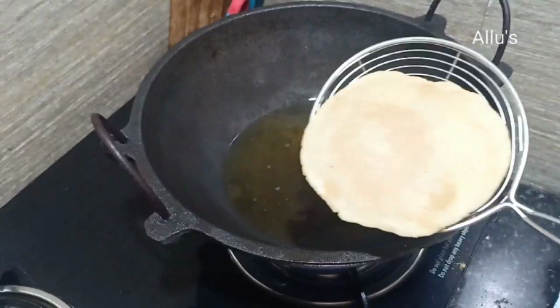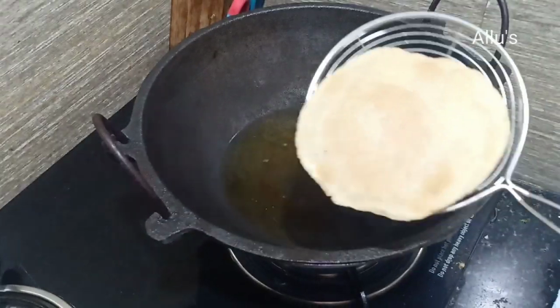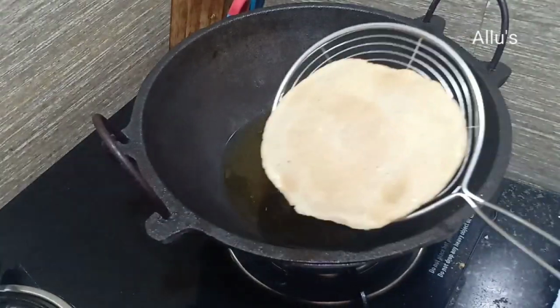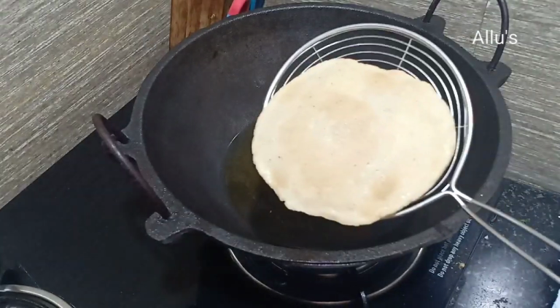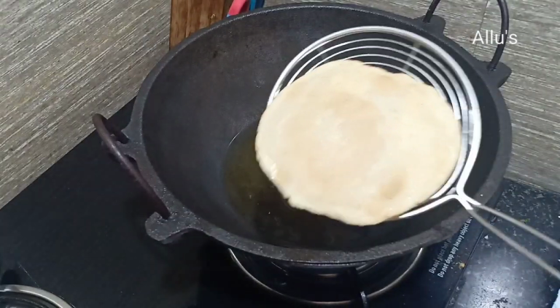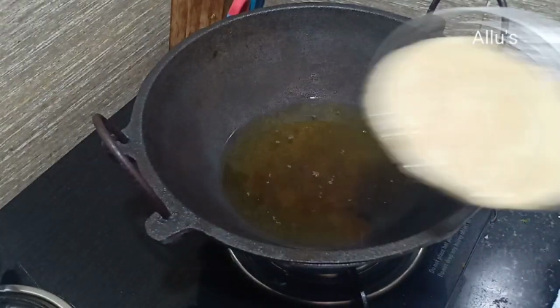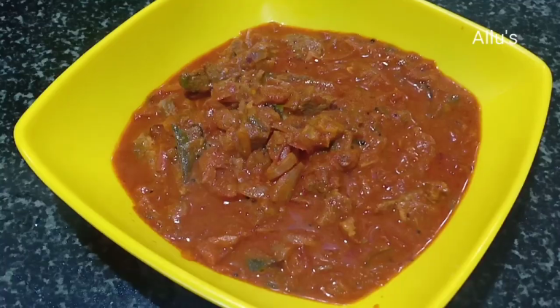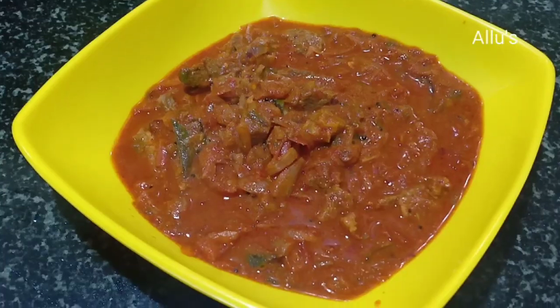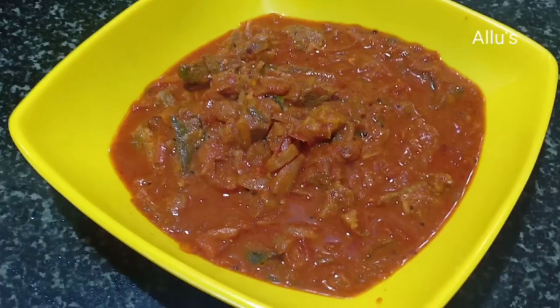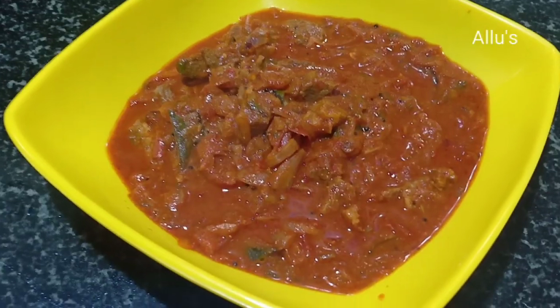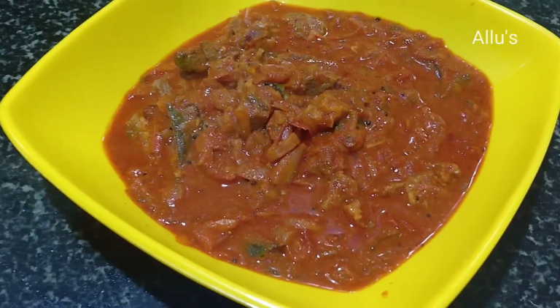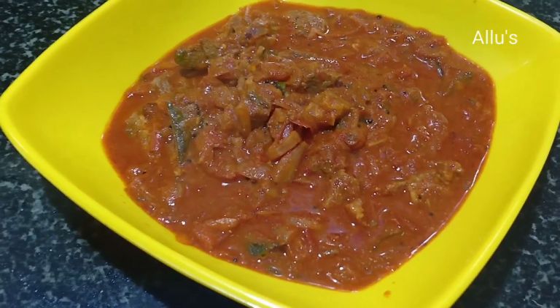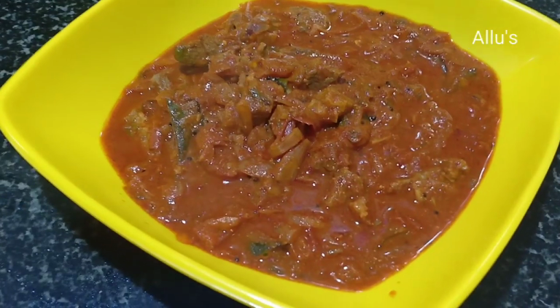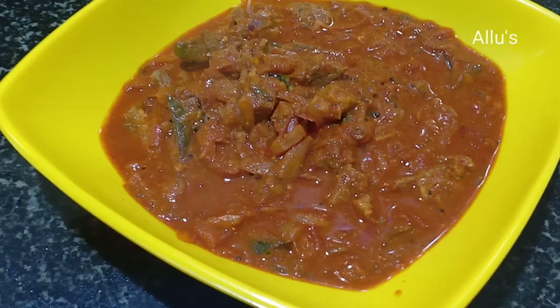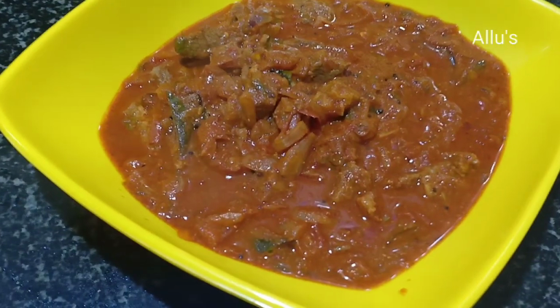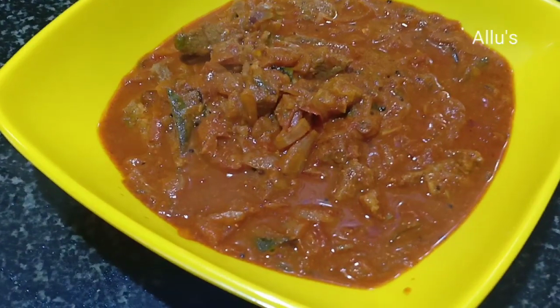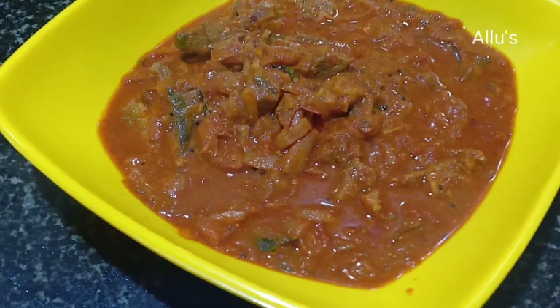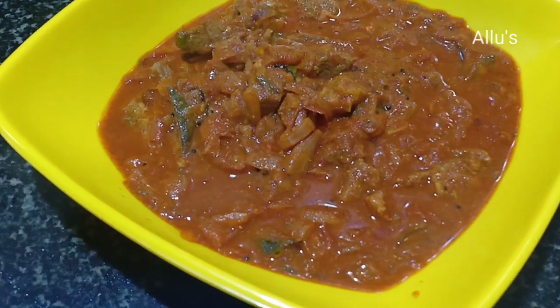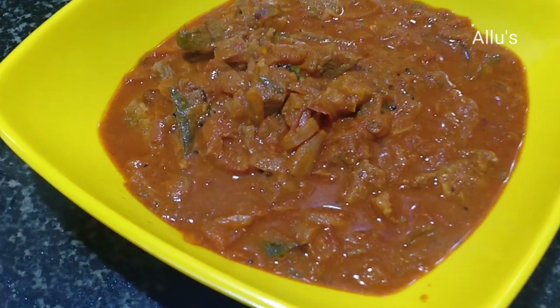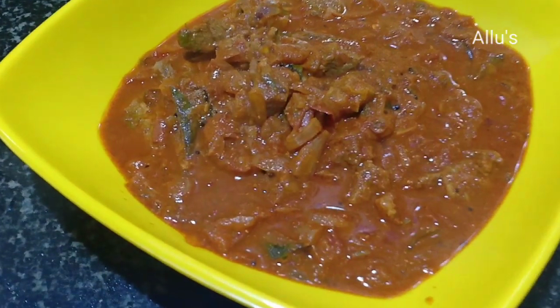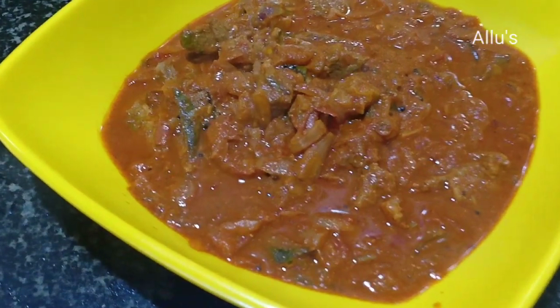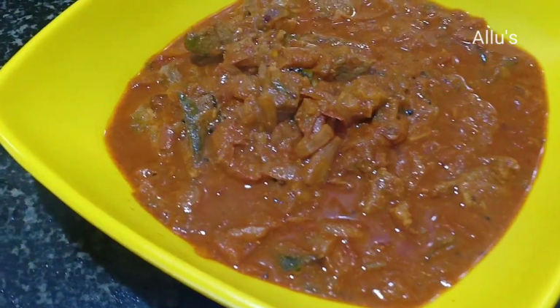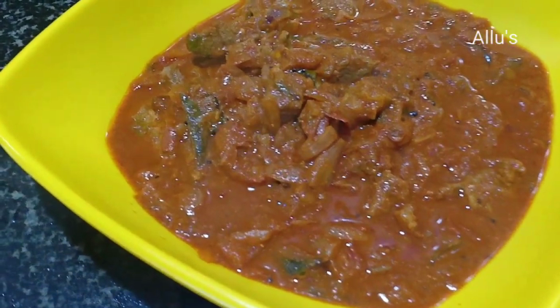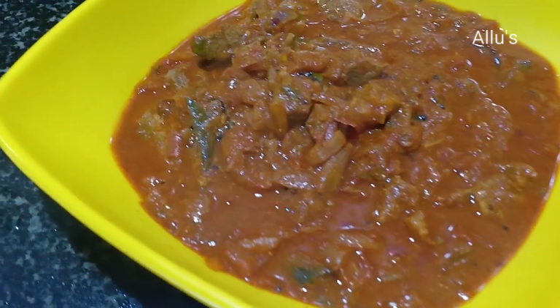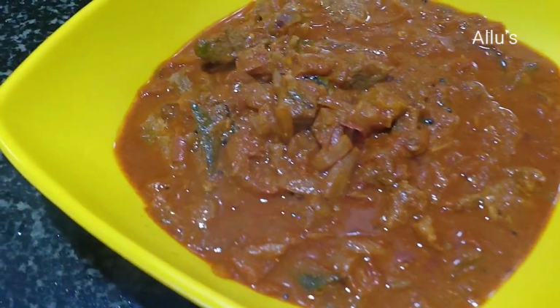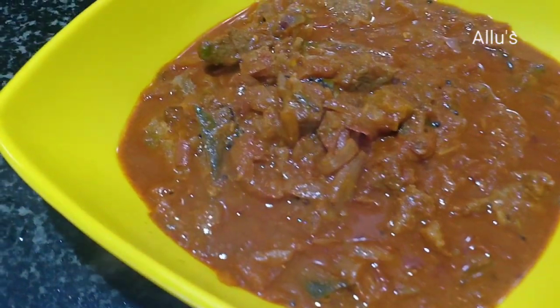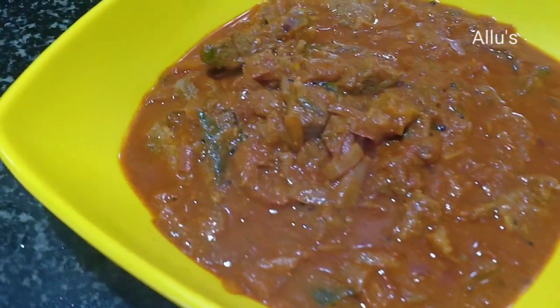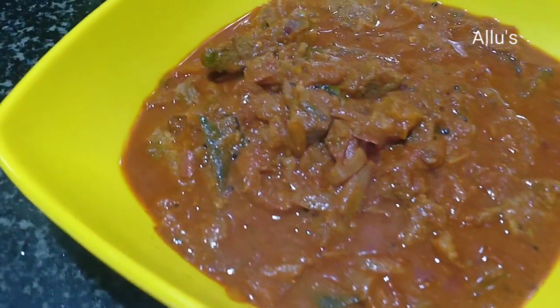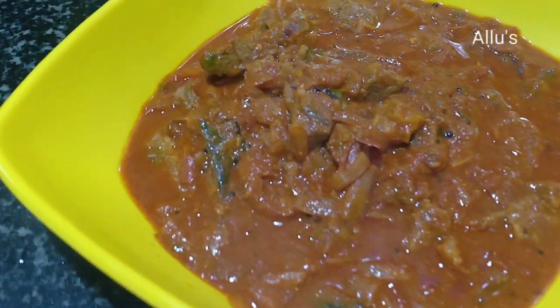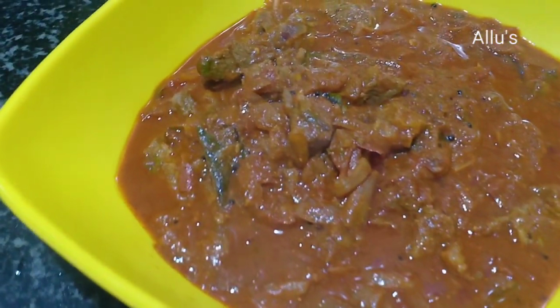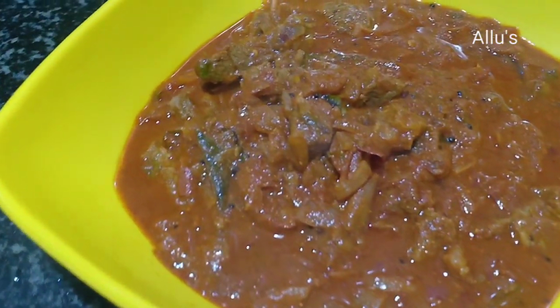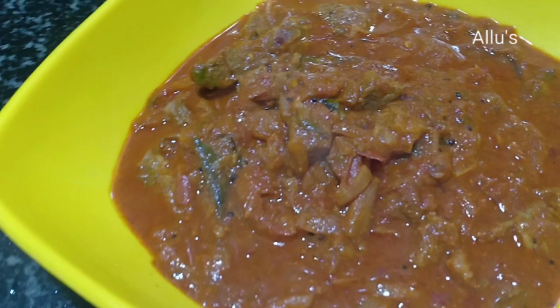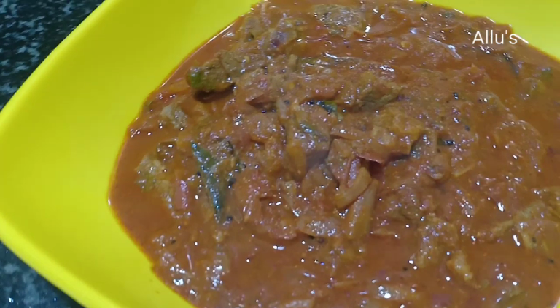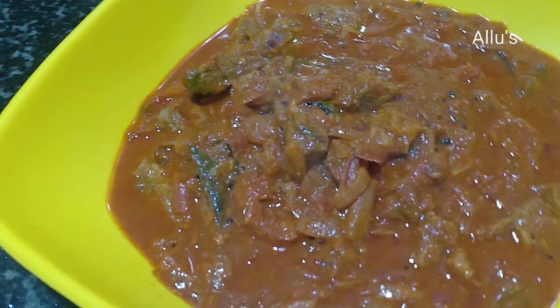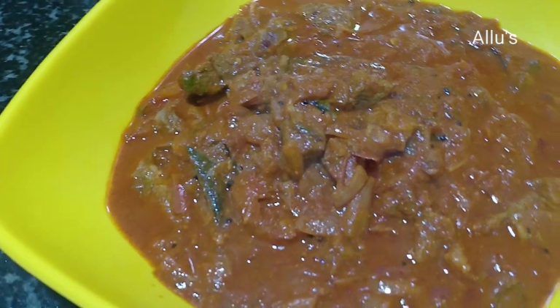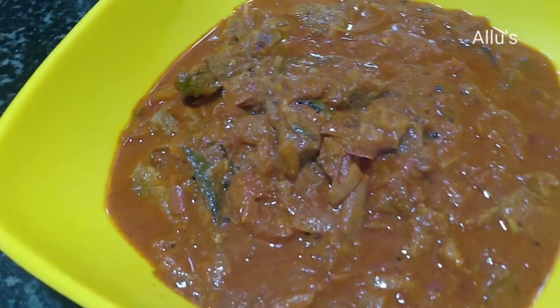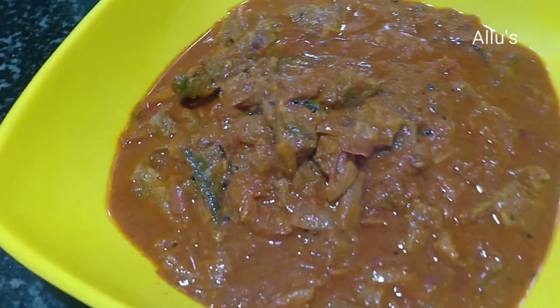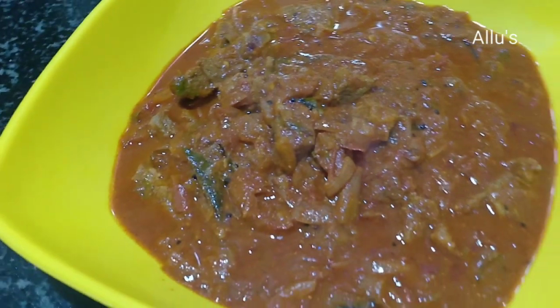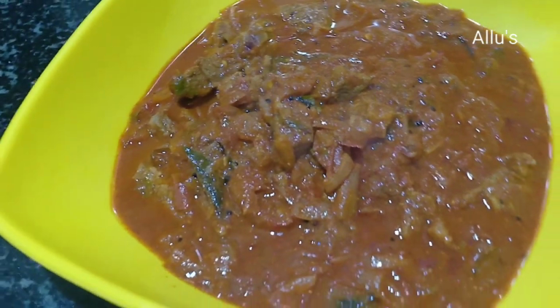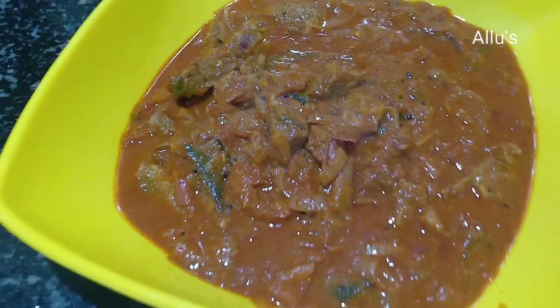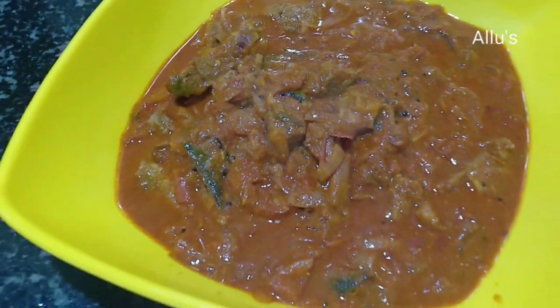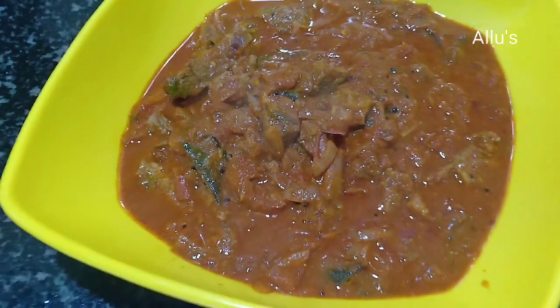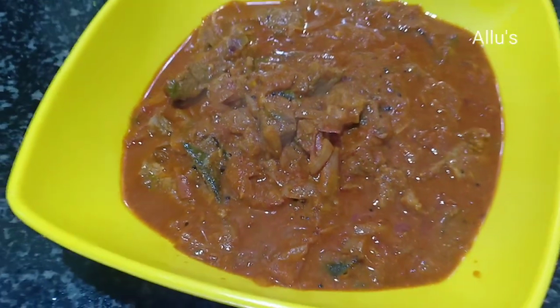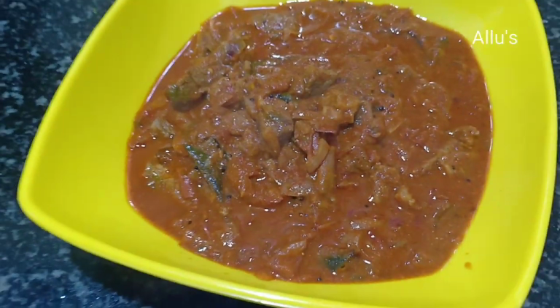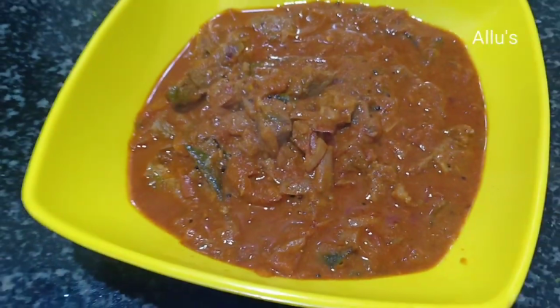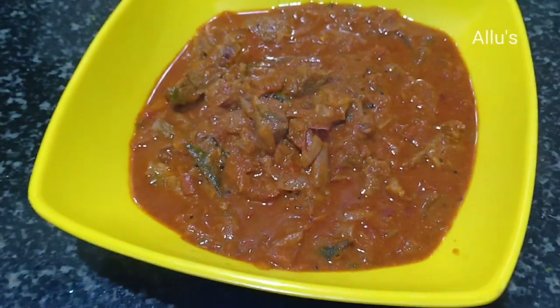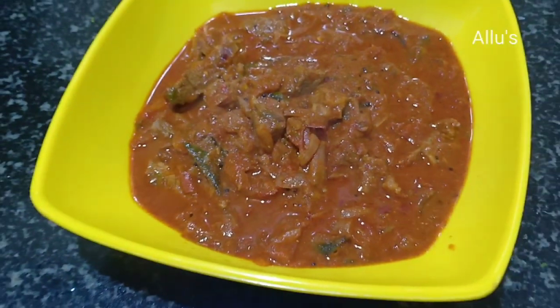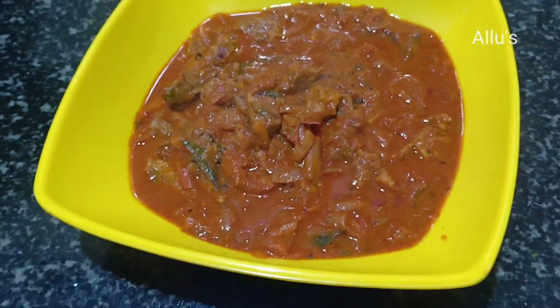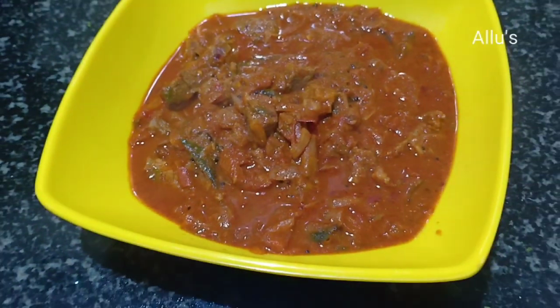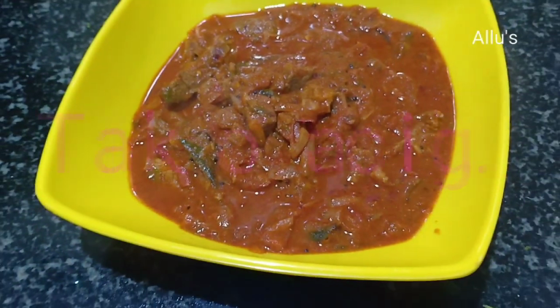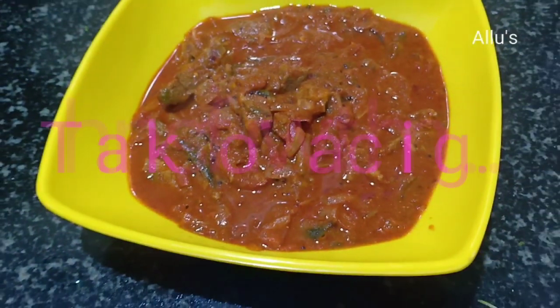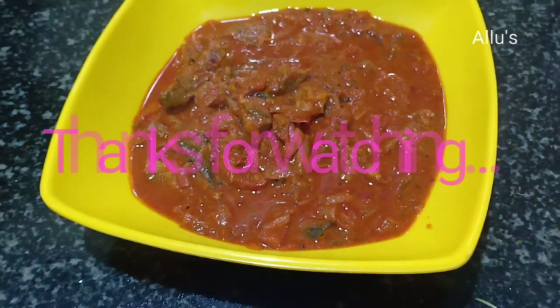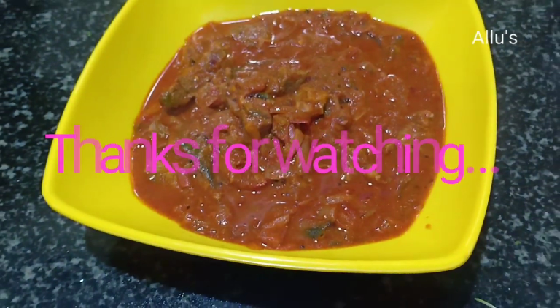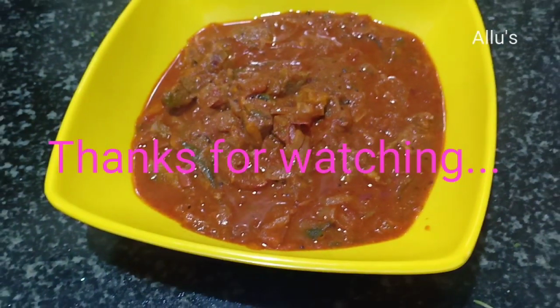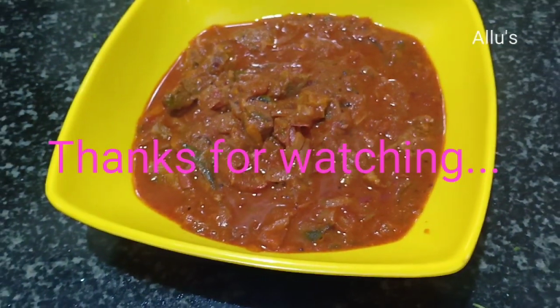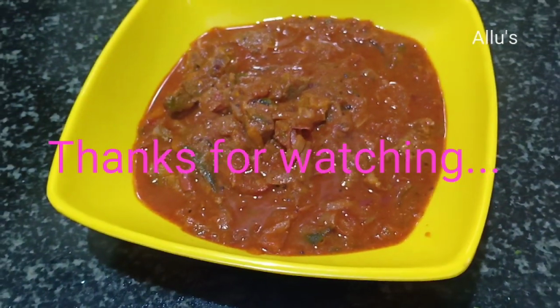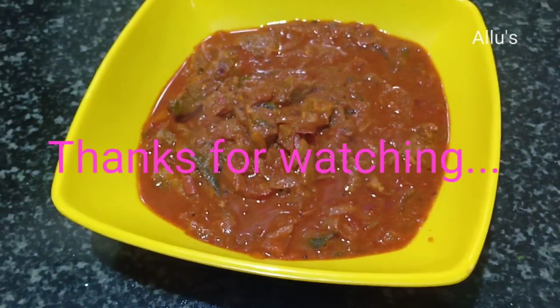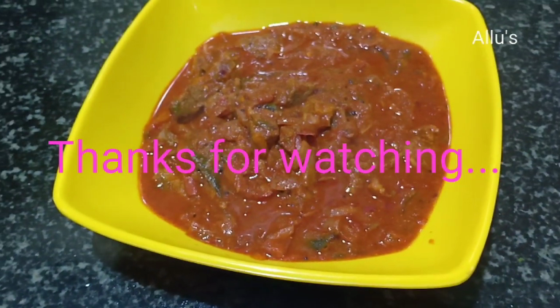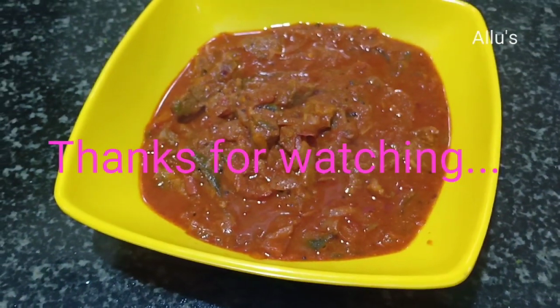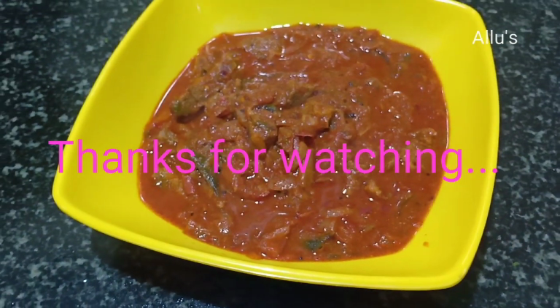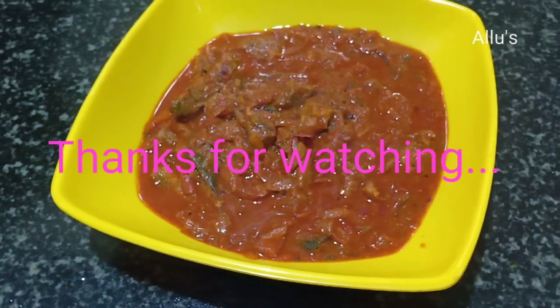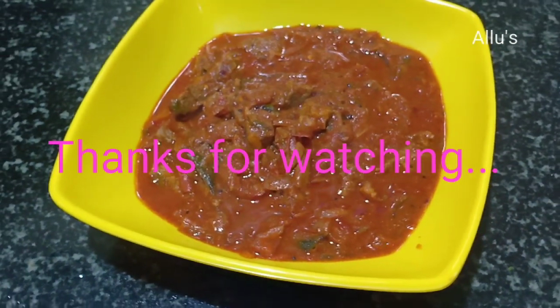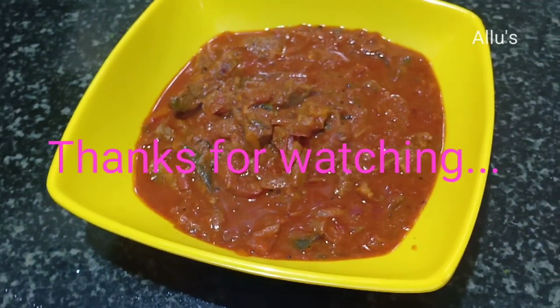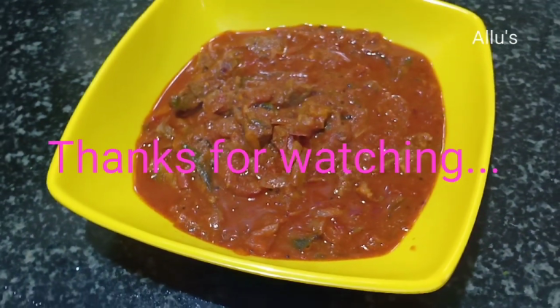Now a very tasty rice patir or rice puri and beef masala is ready to serve.